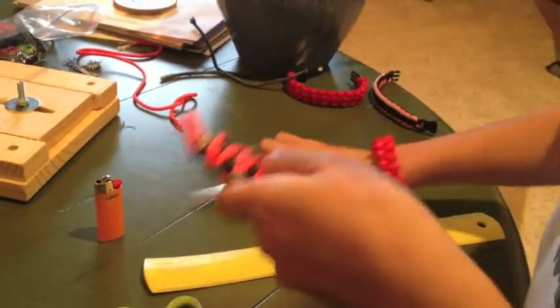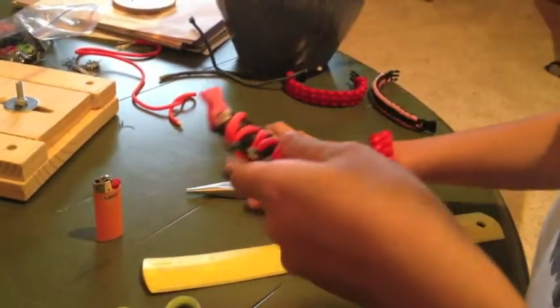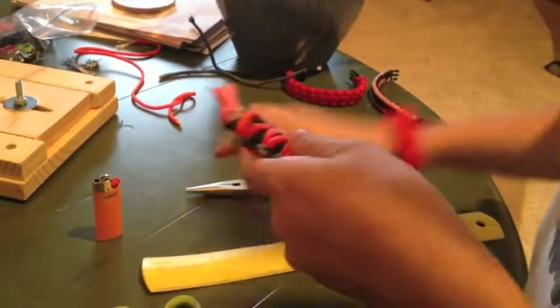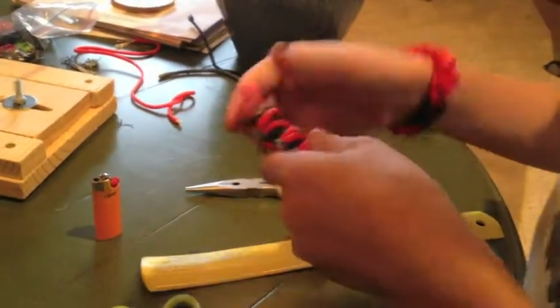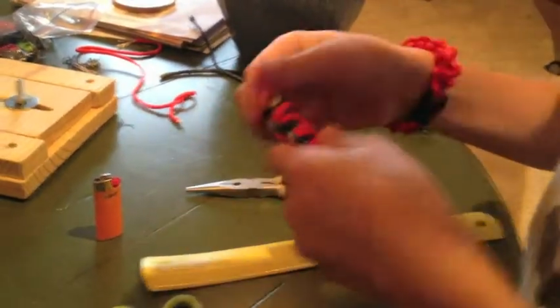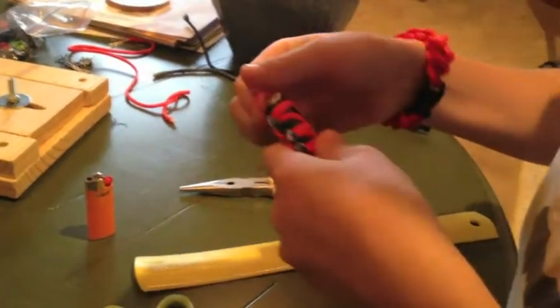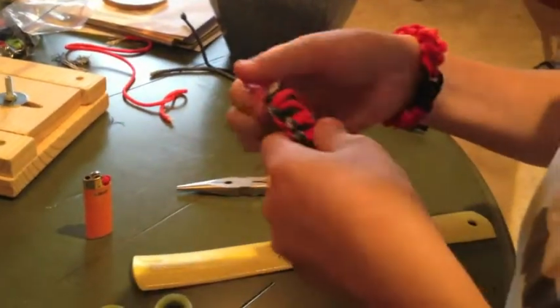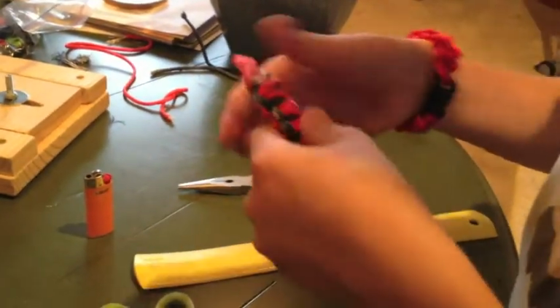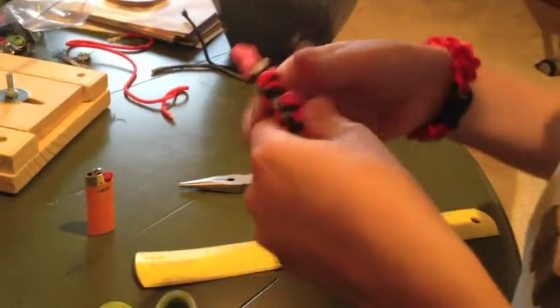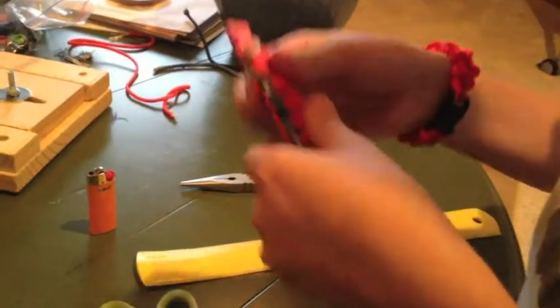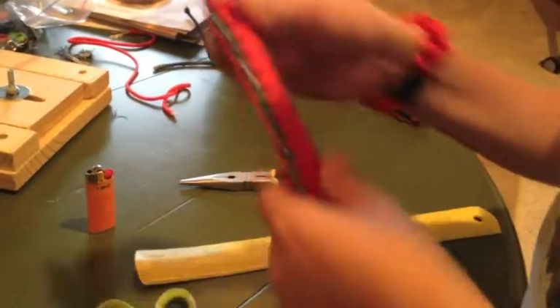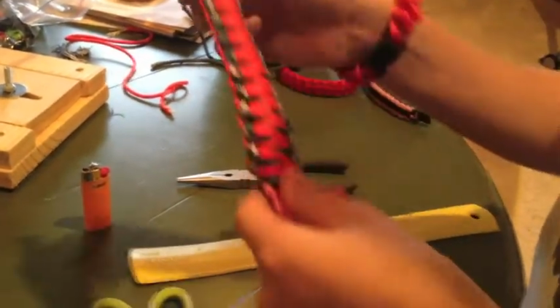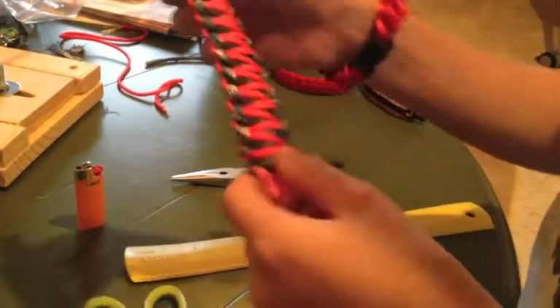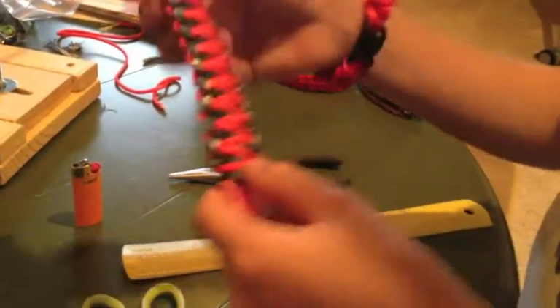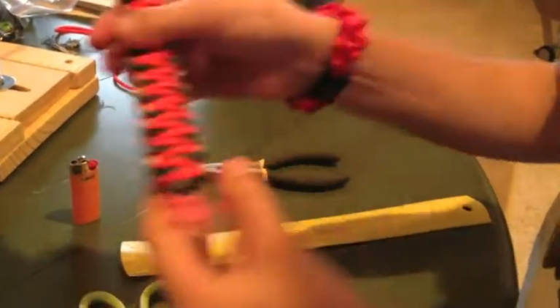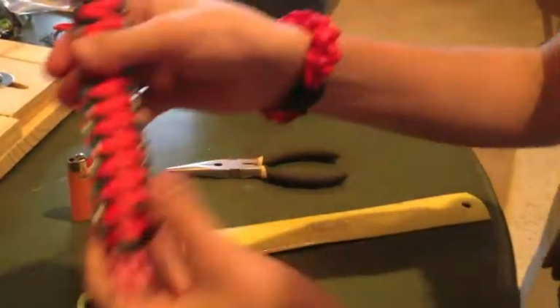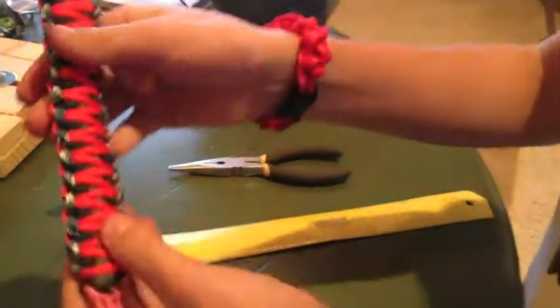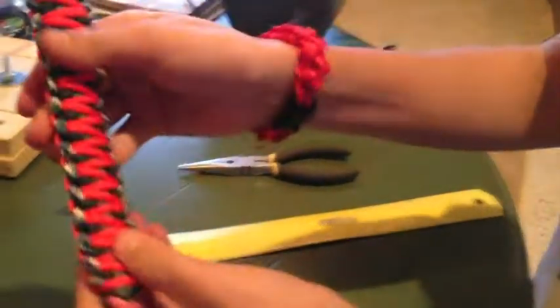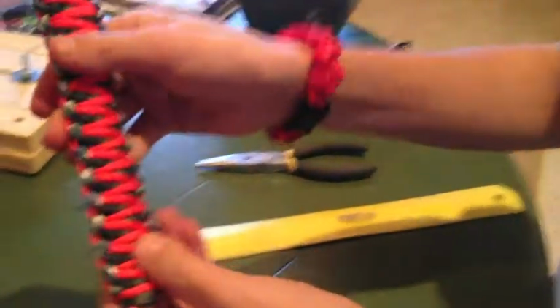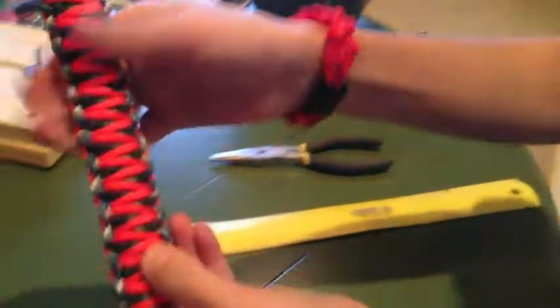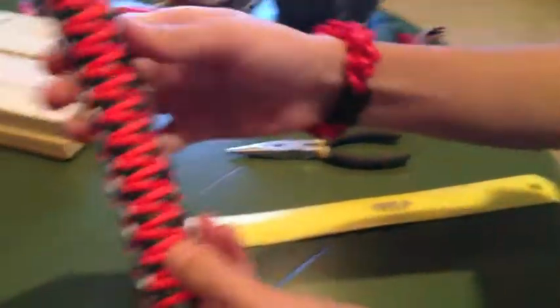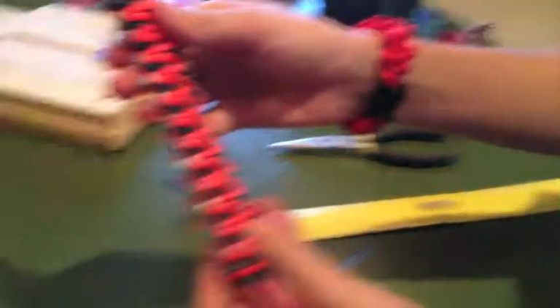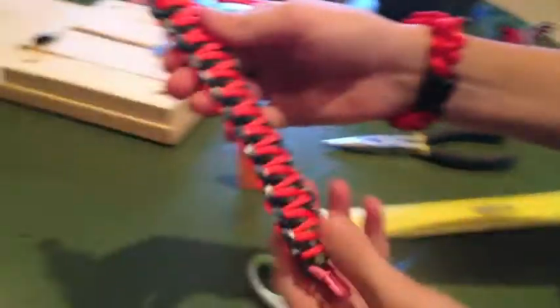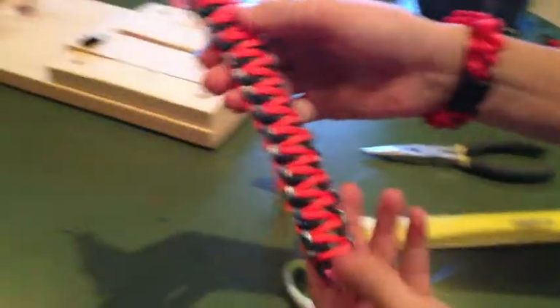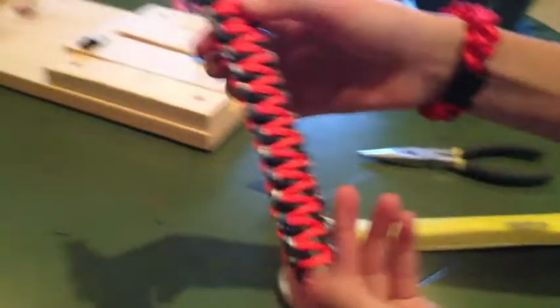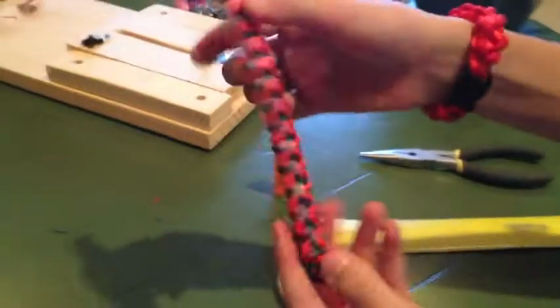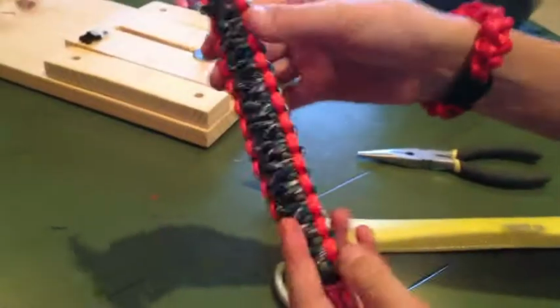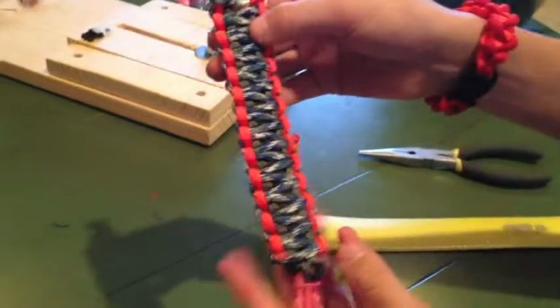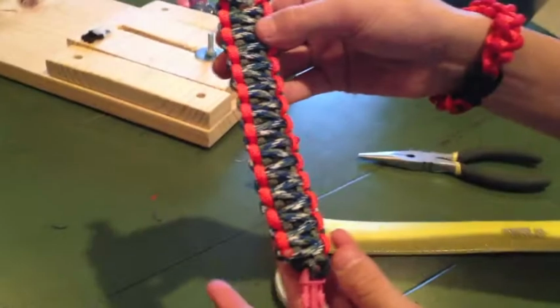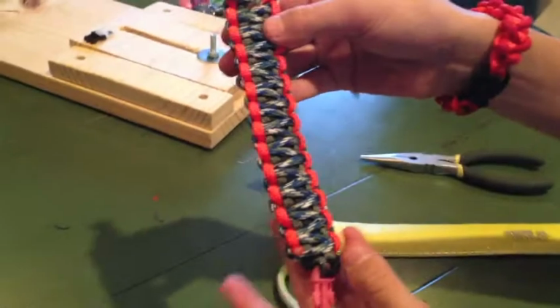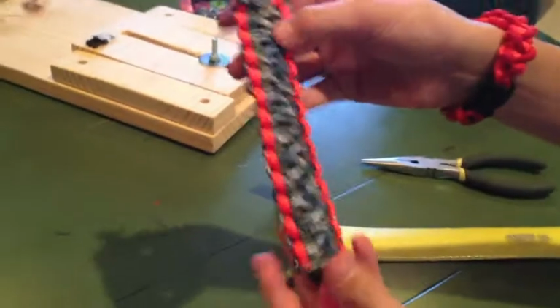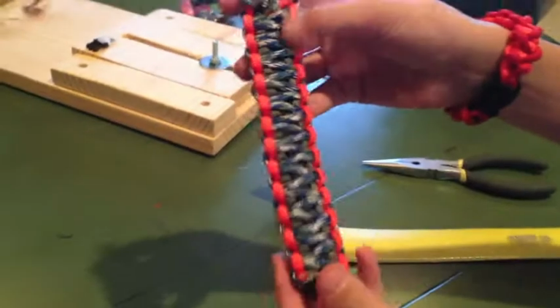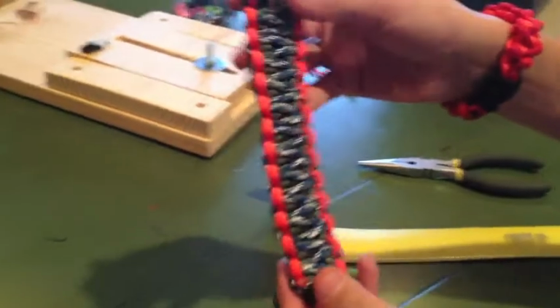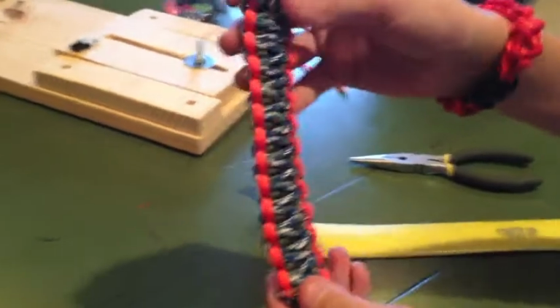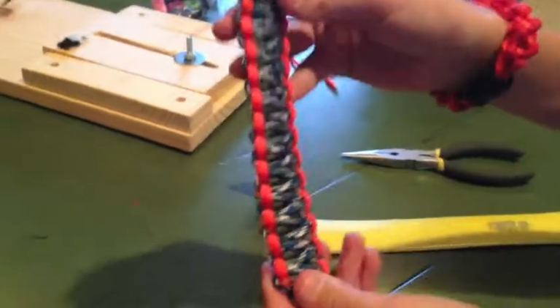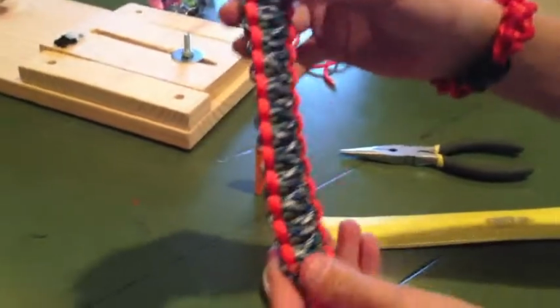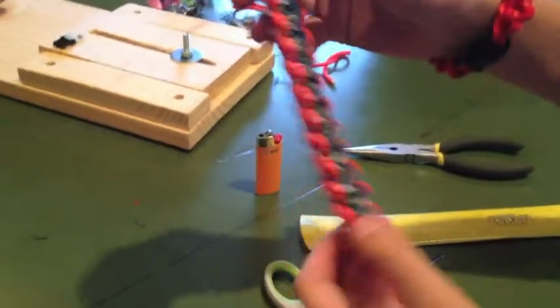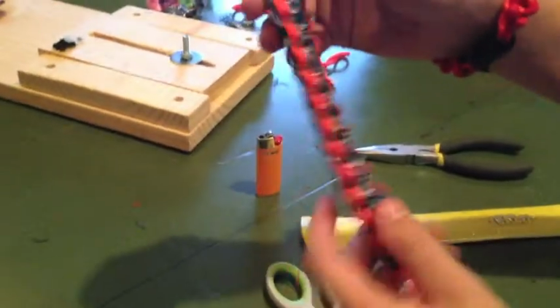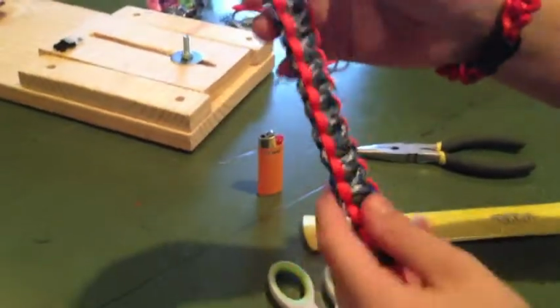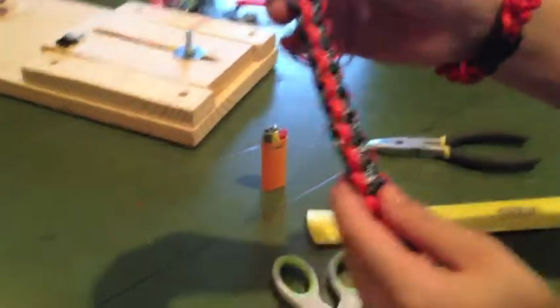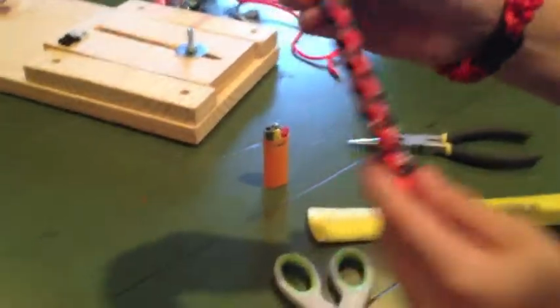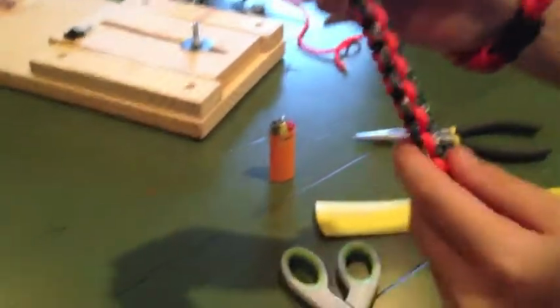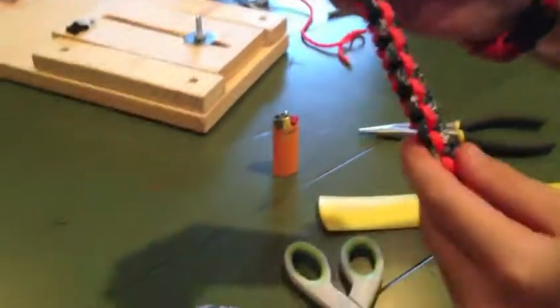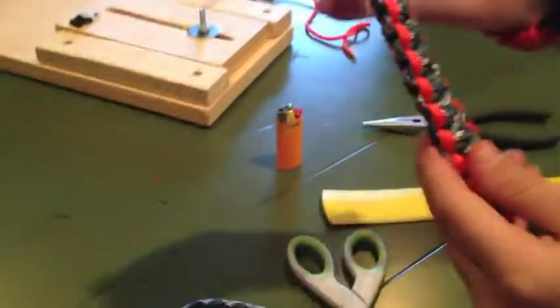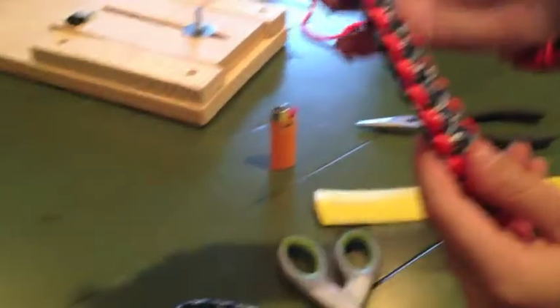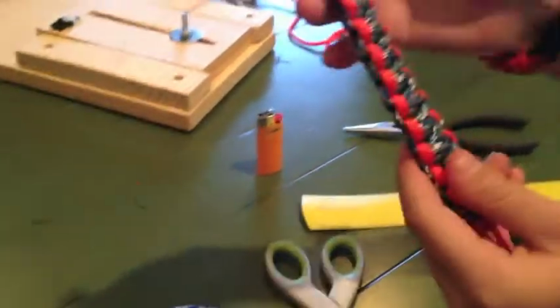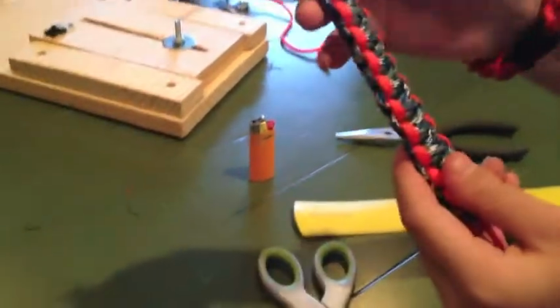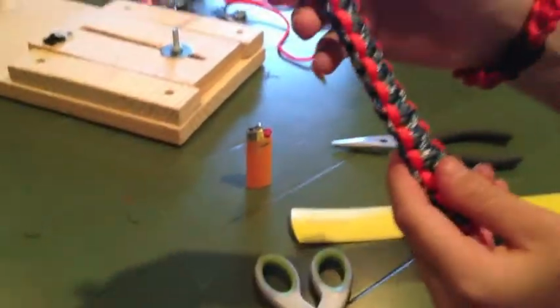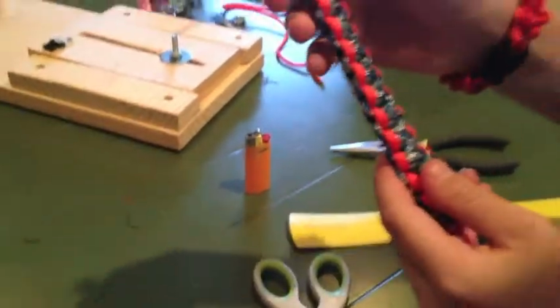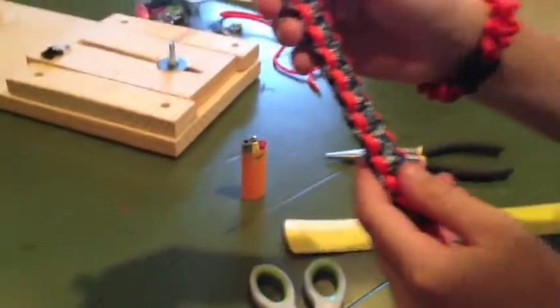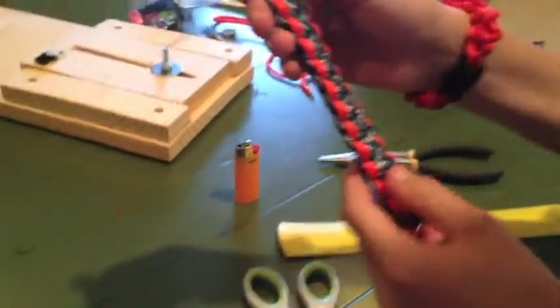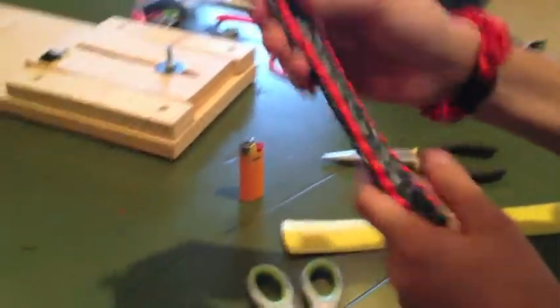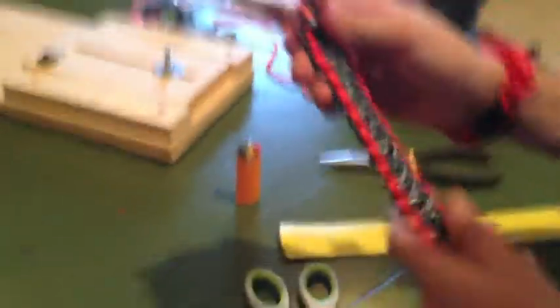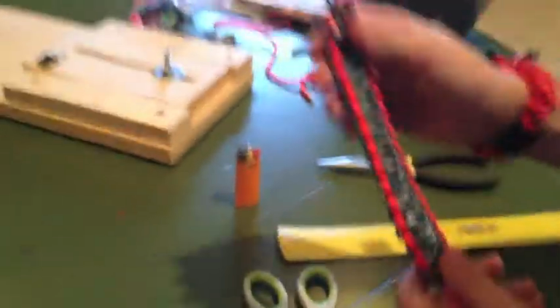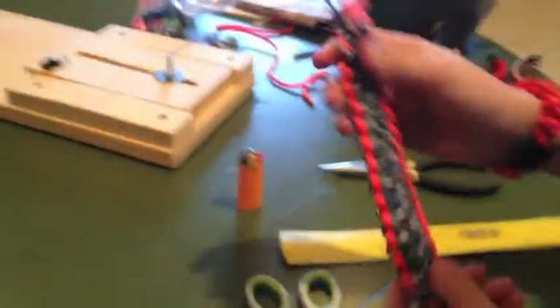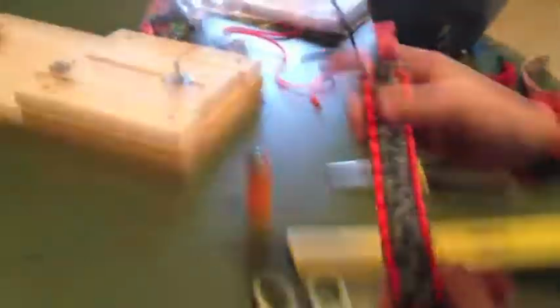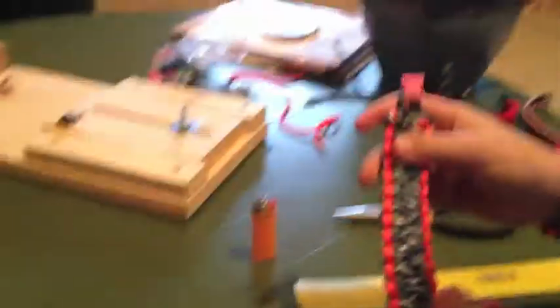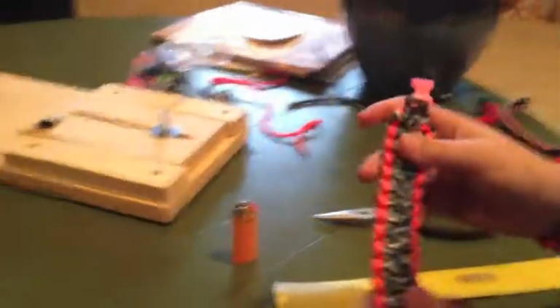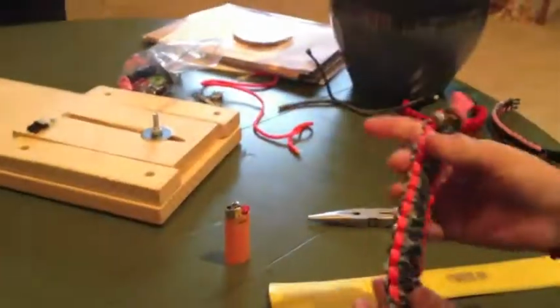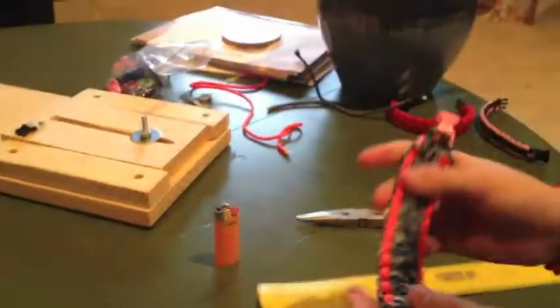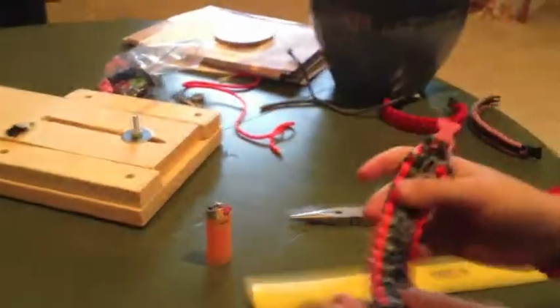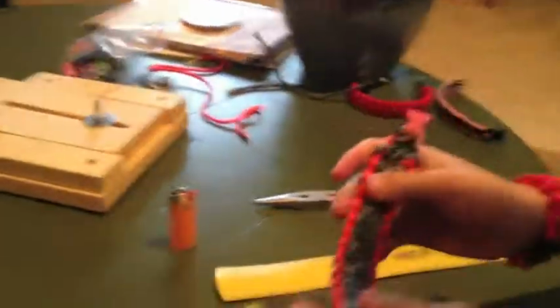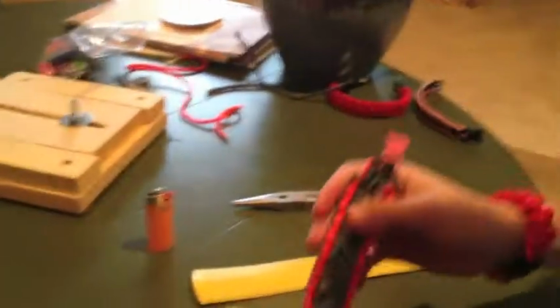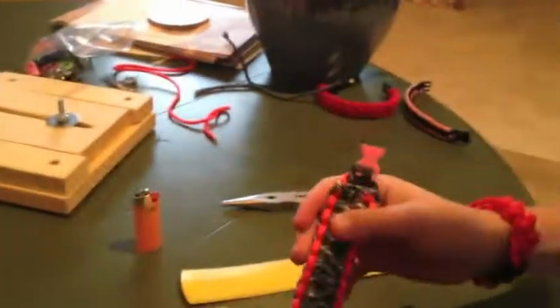So that is our finished four-color bracelet. Thanks for watching, and please subscribe. Bye-bye.